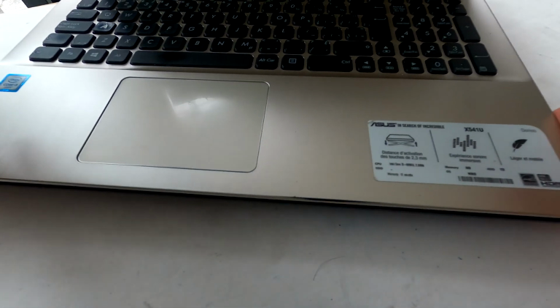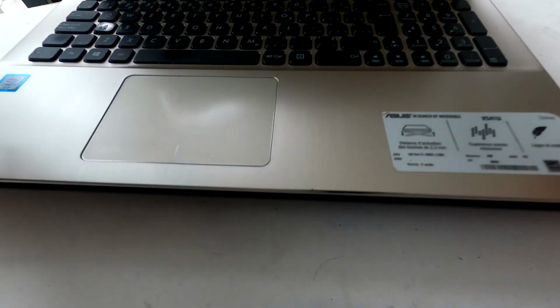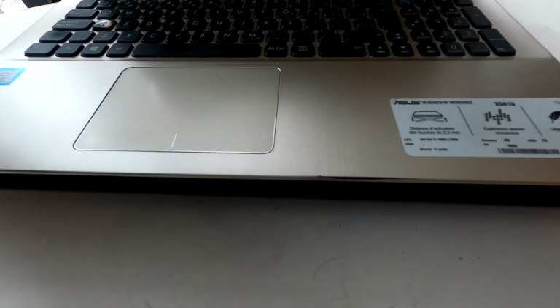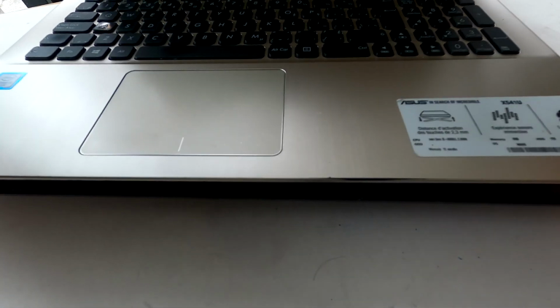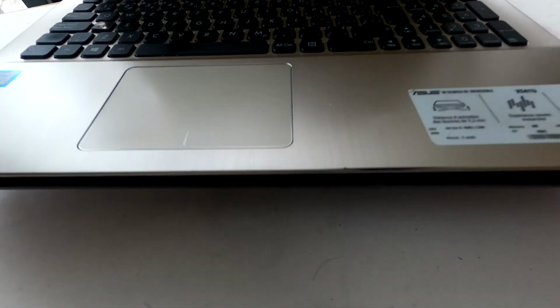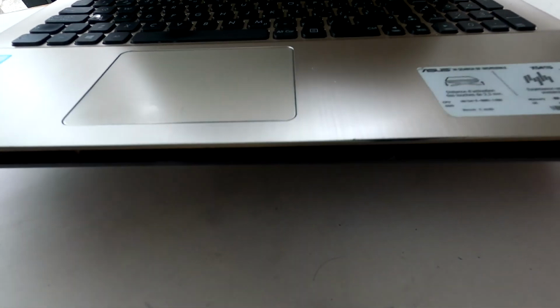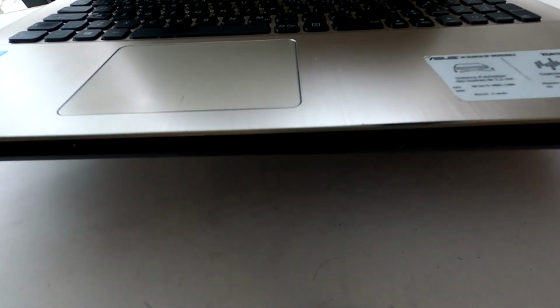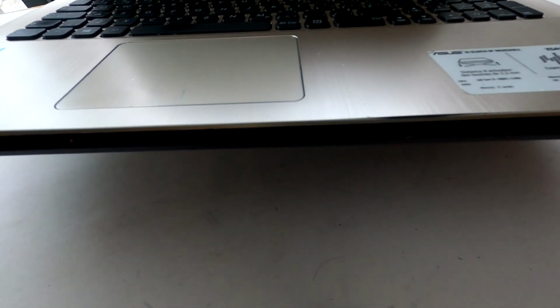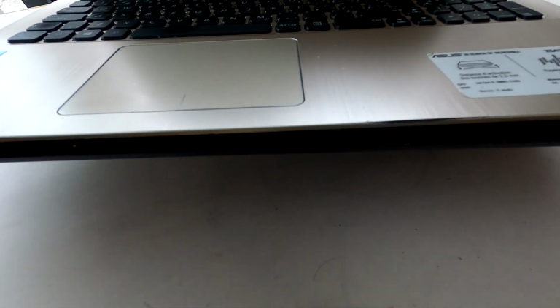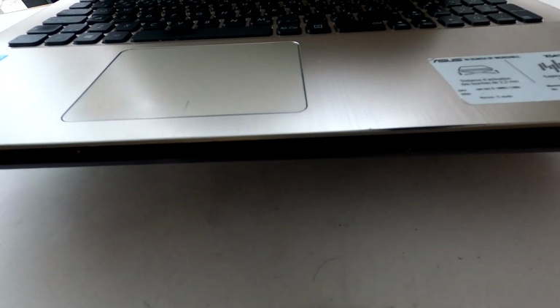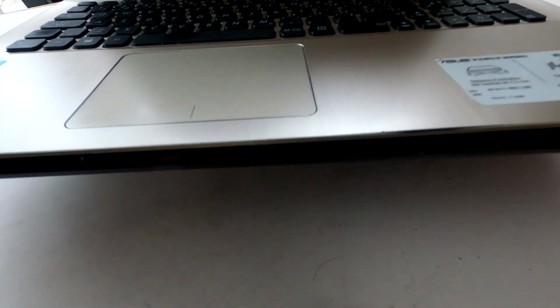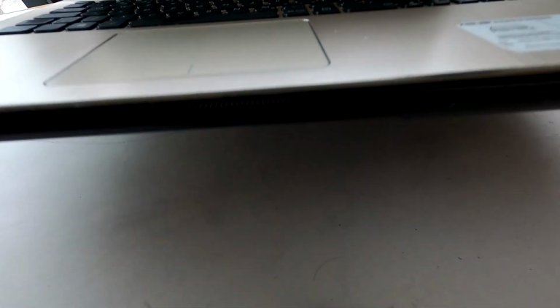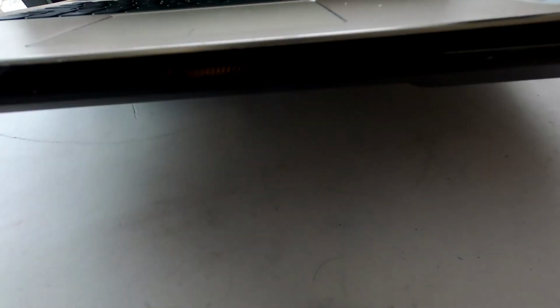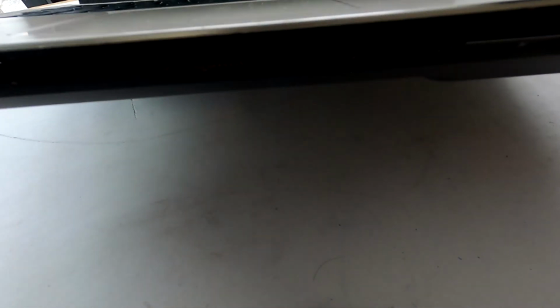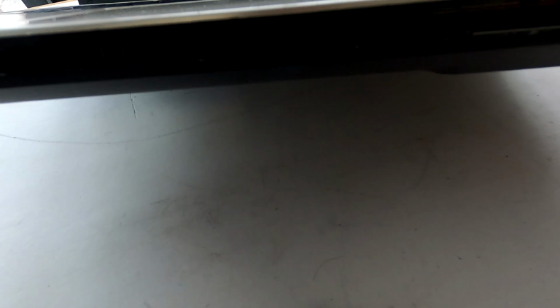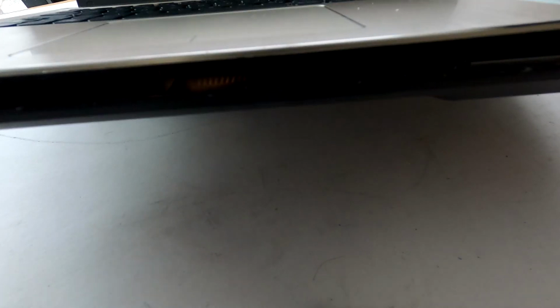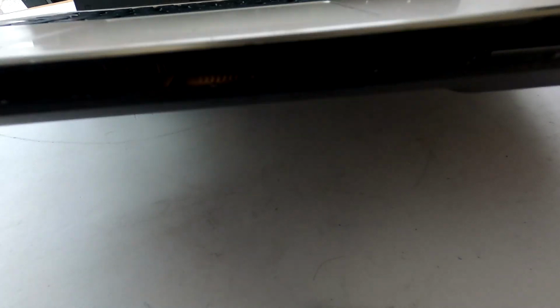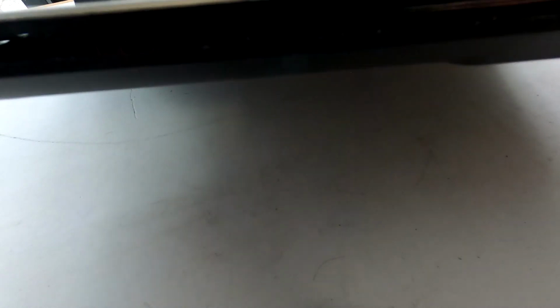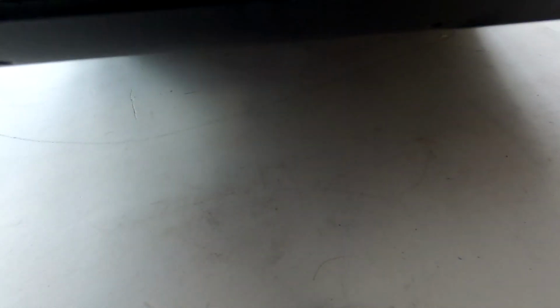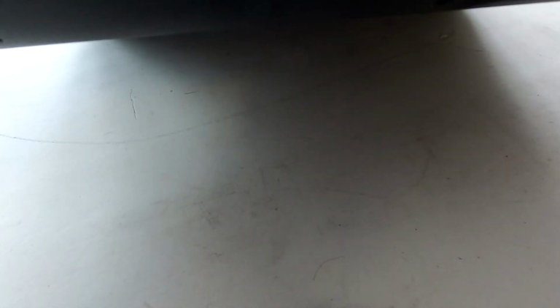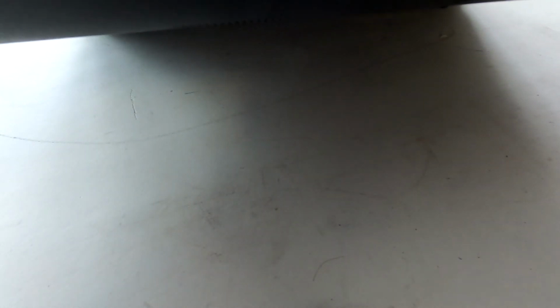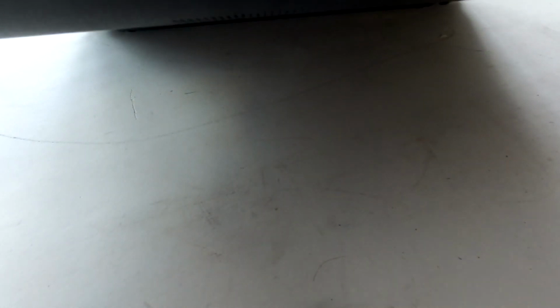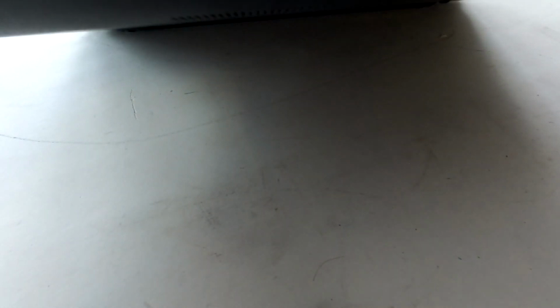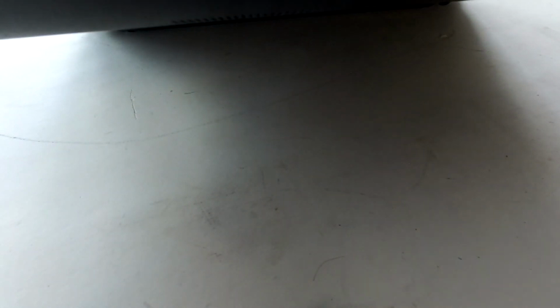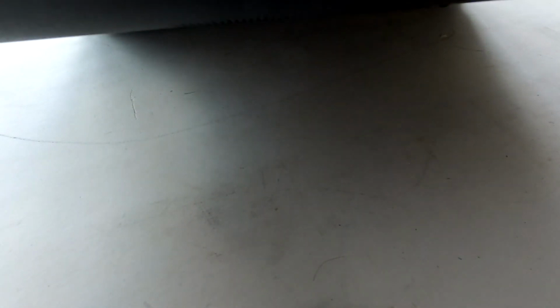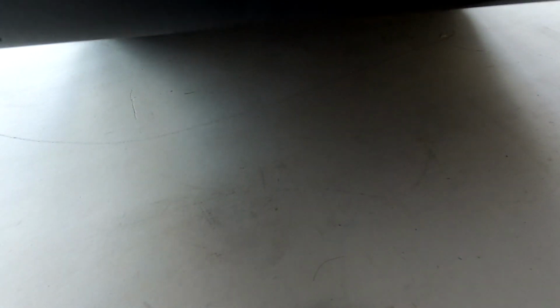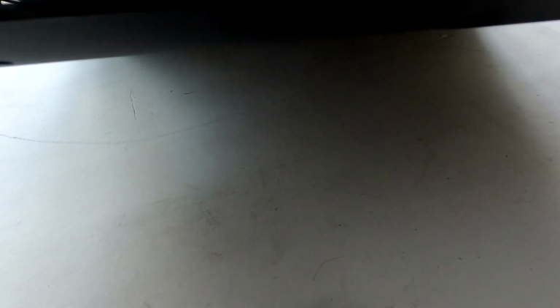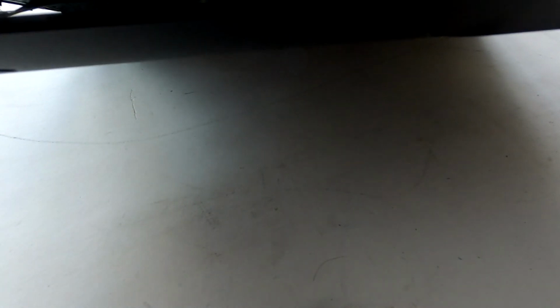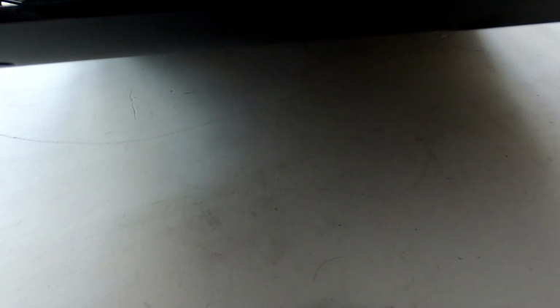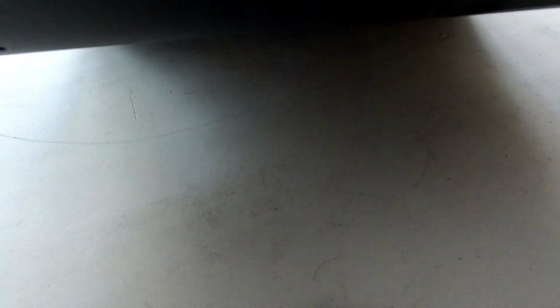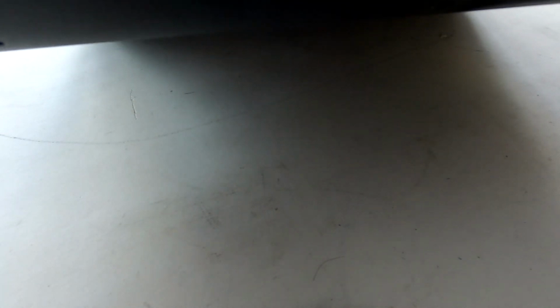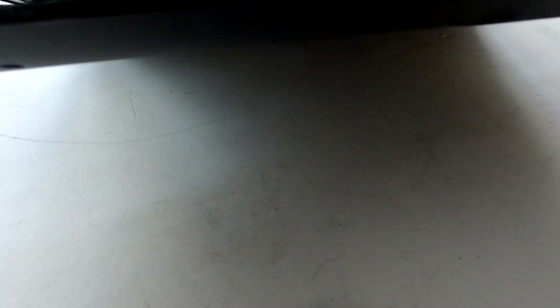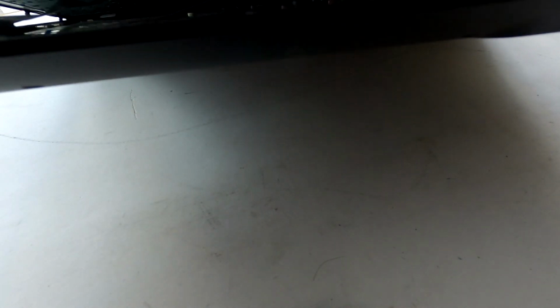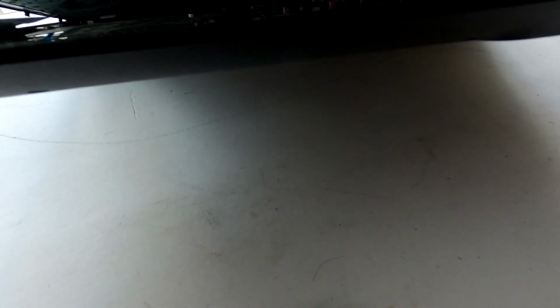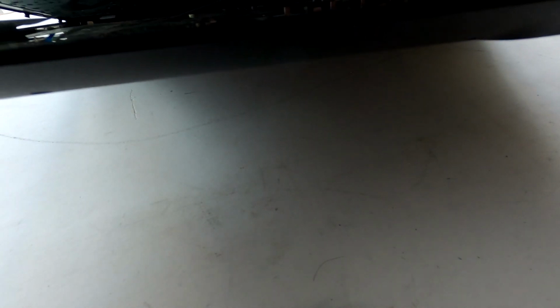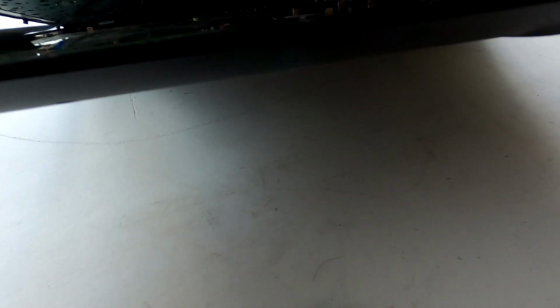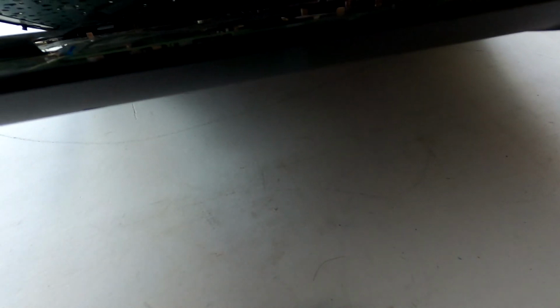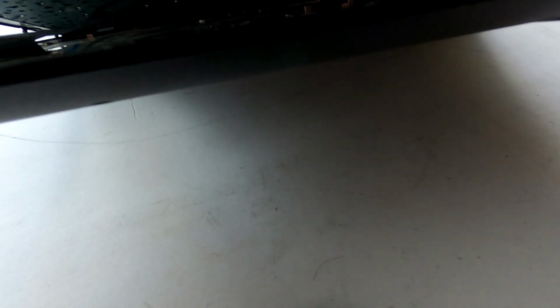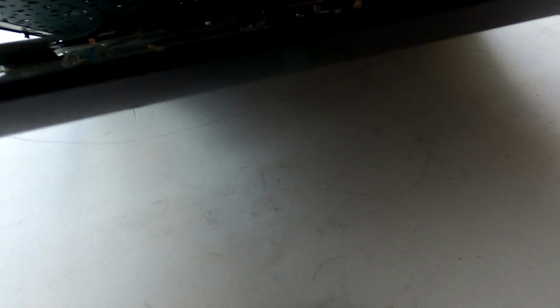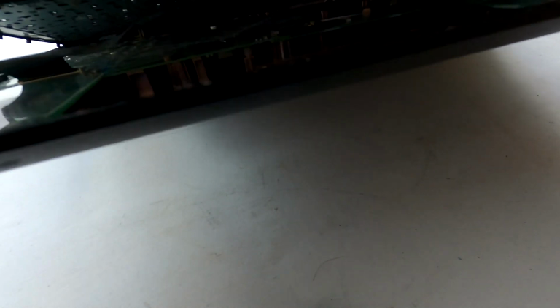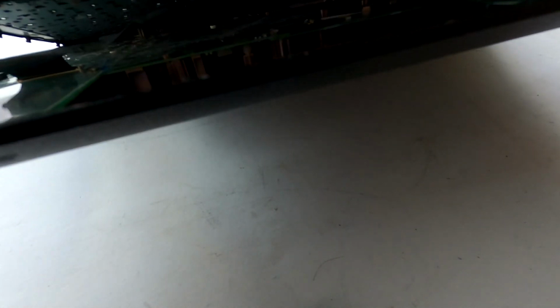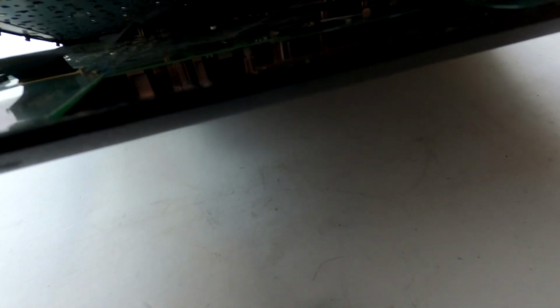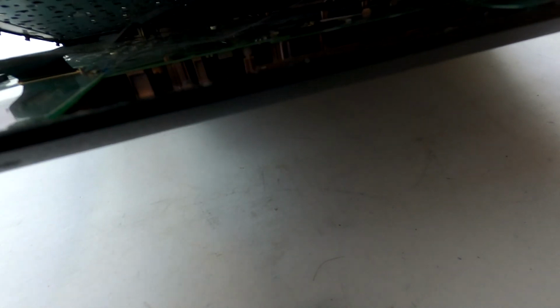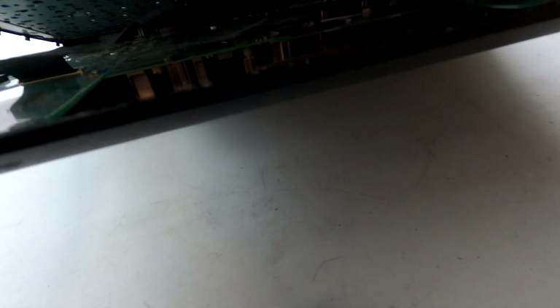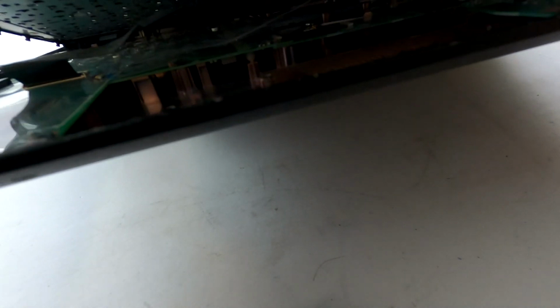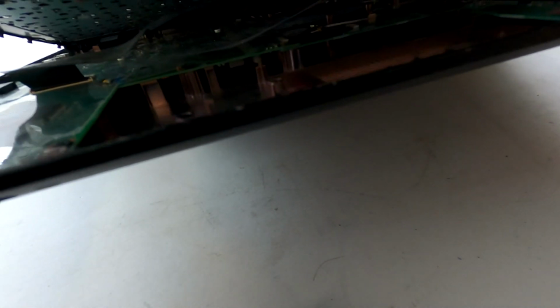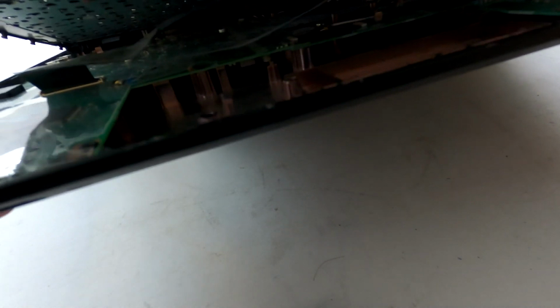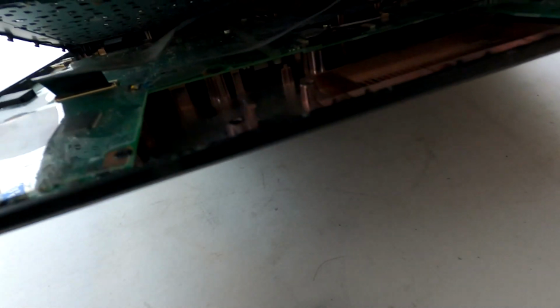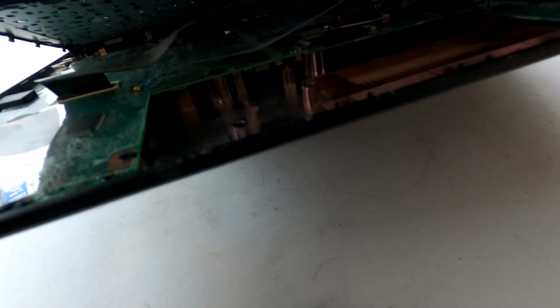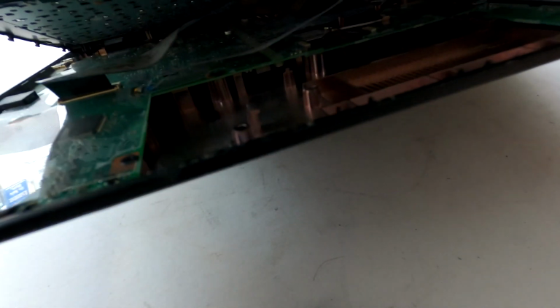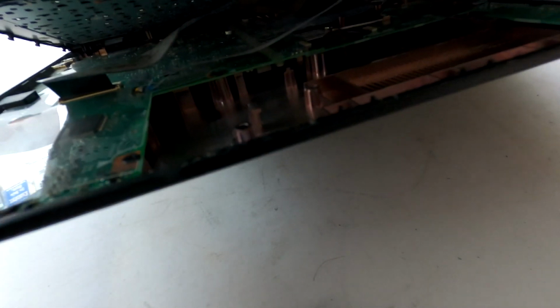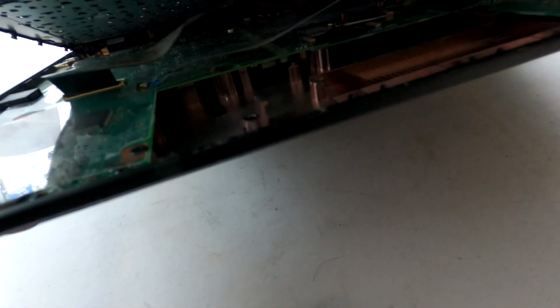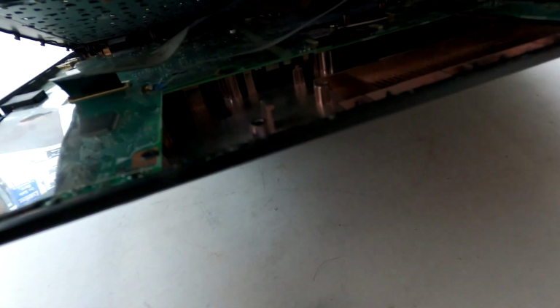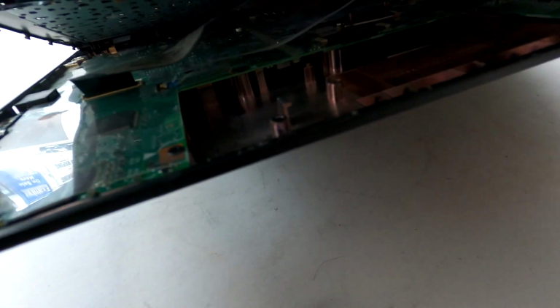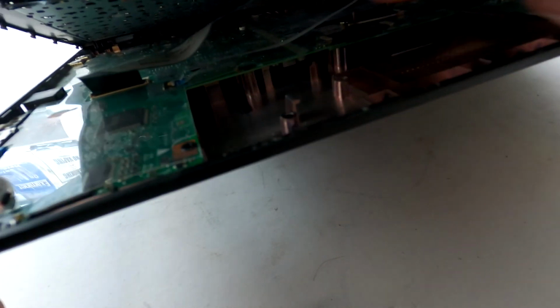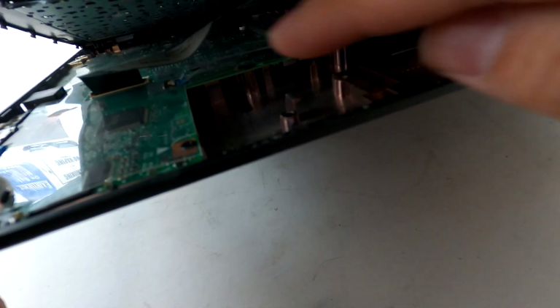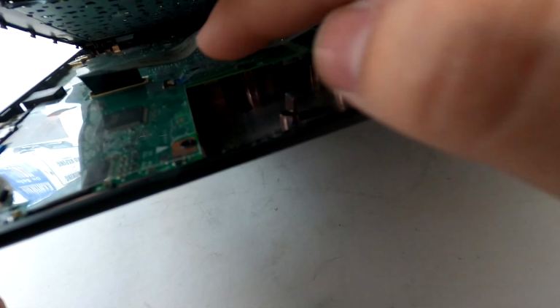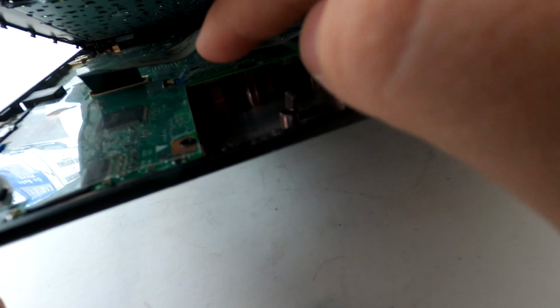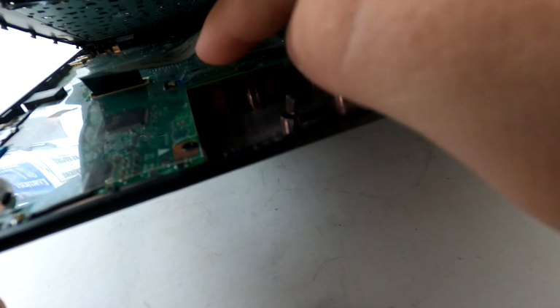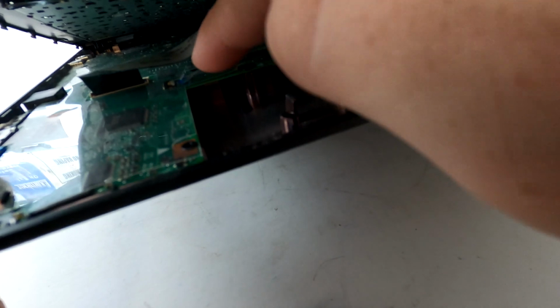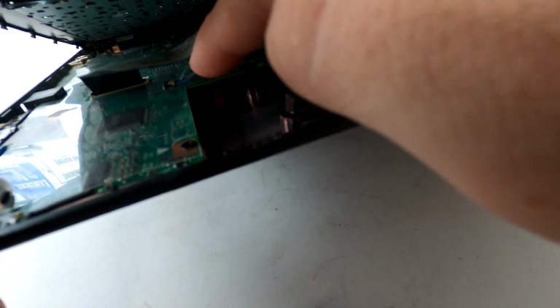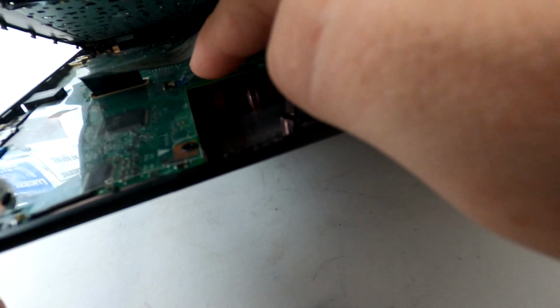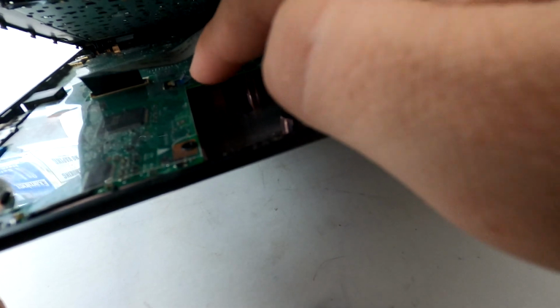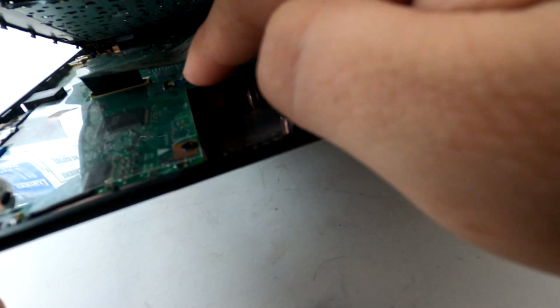Okay, once you are done, do not take it off yet. You need to disconnect two cables from the motherboard — one for the keyboard, one for...